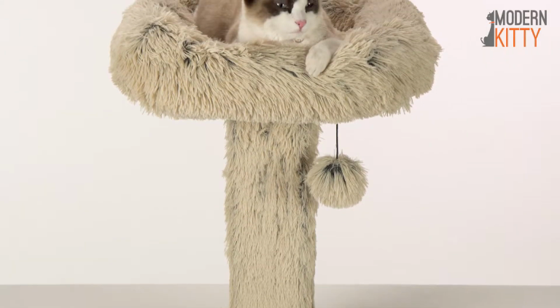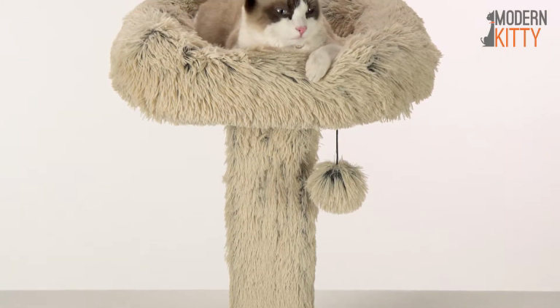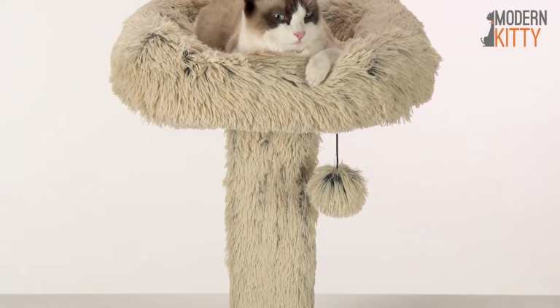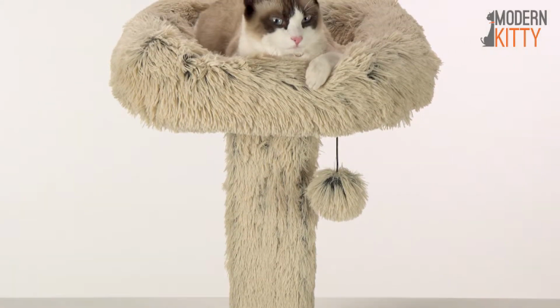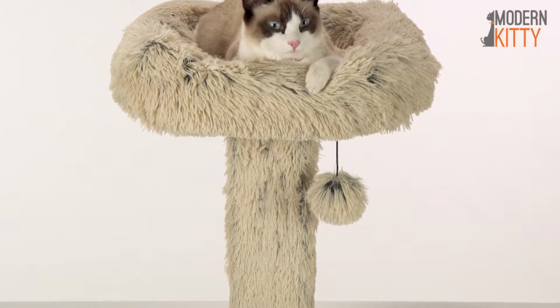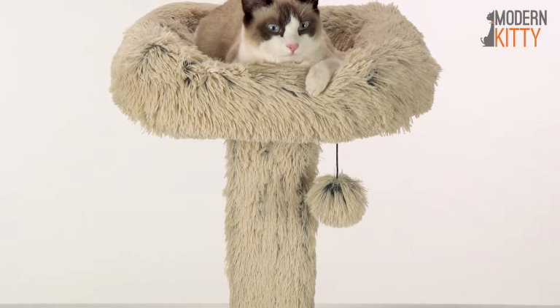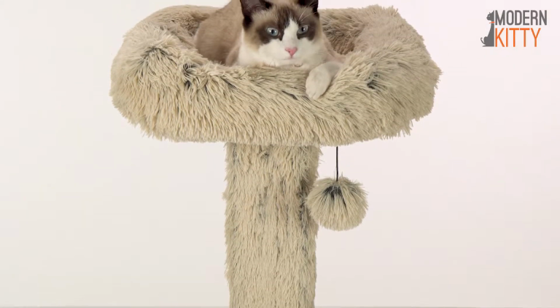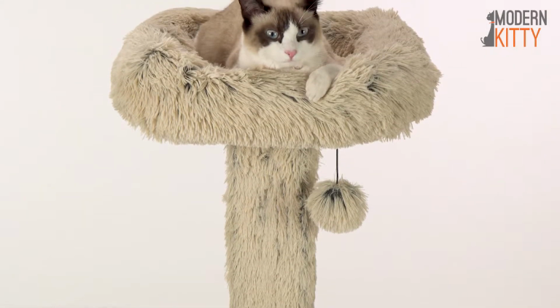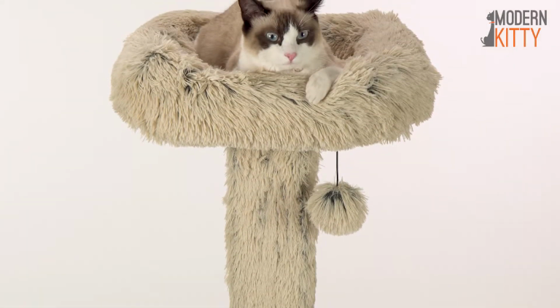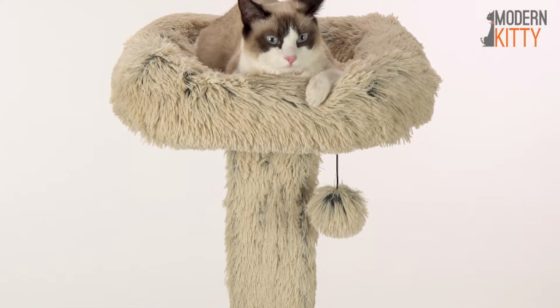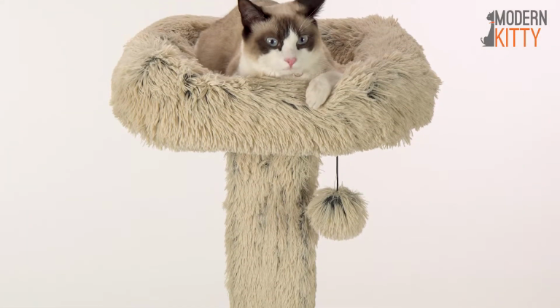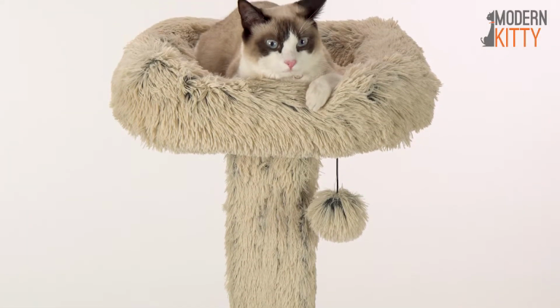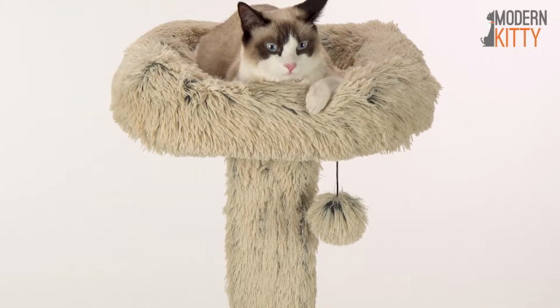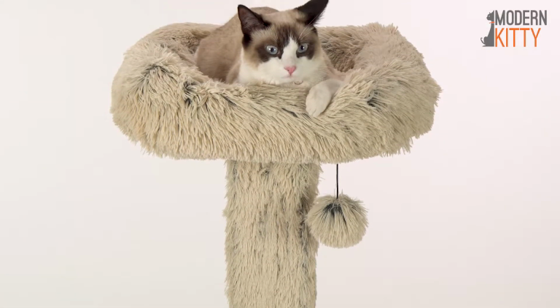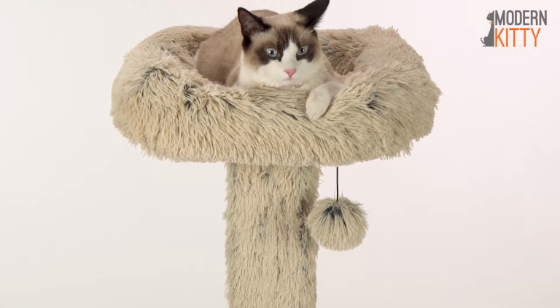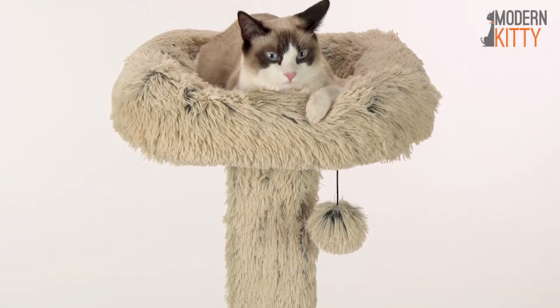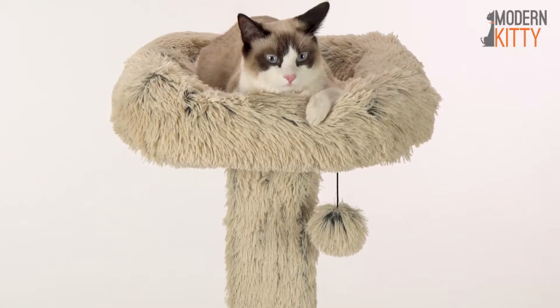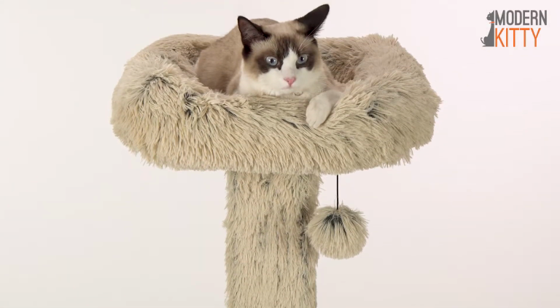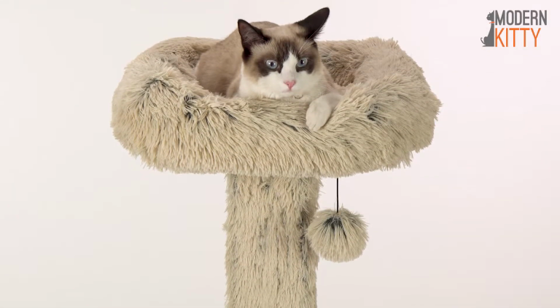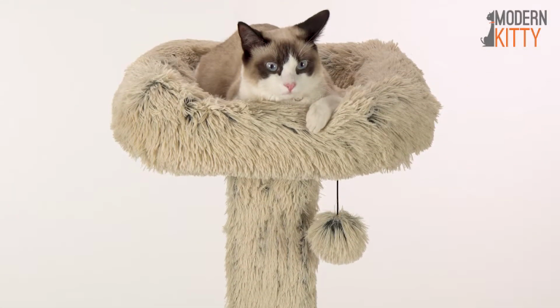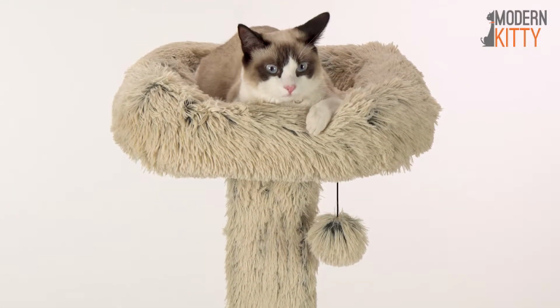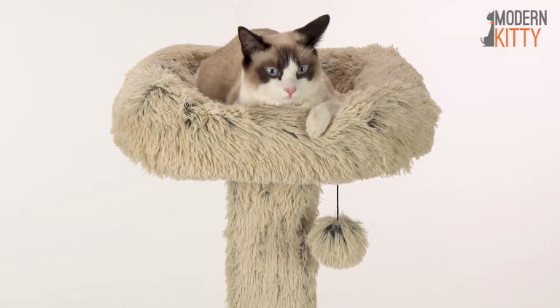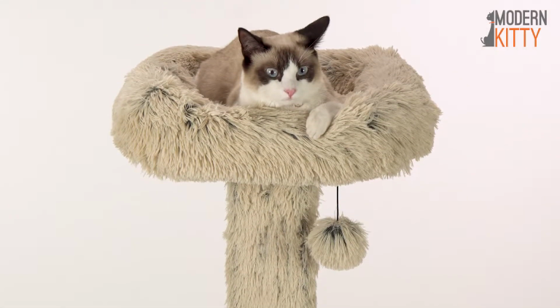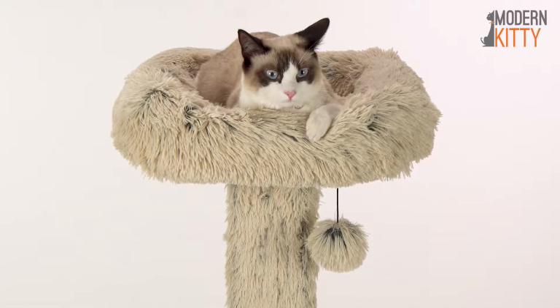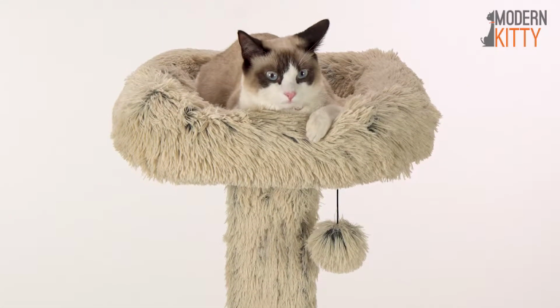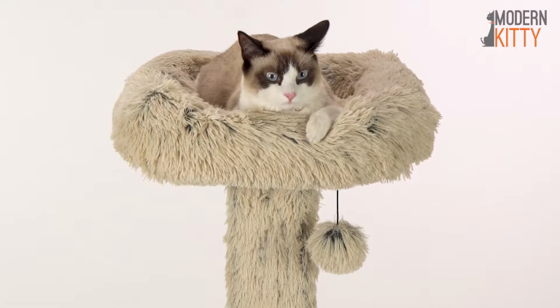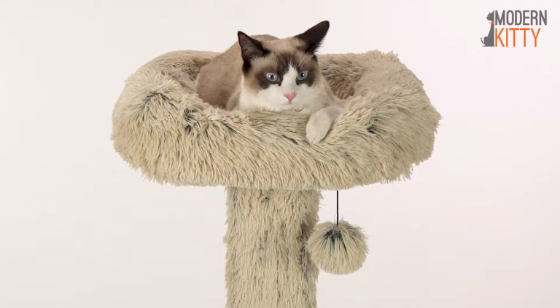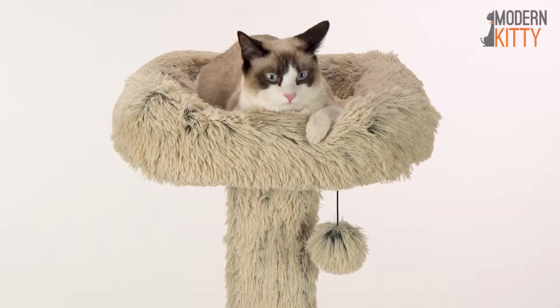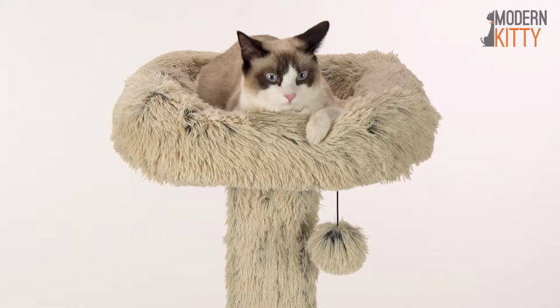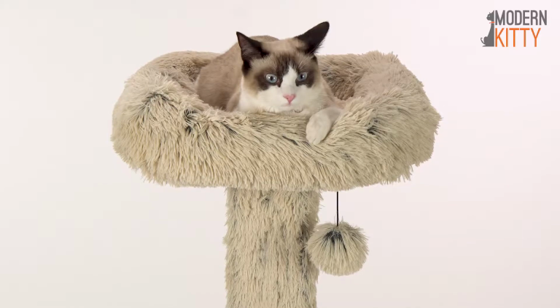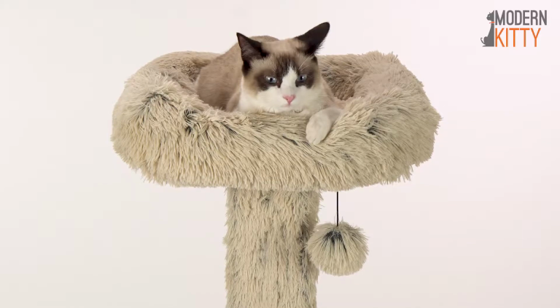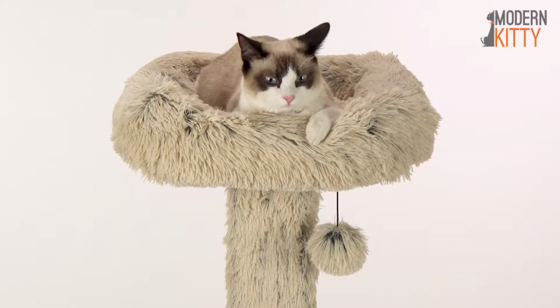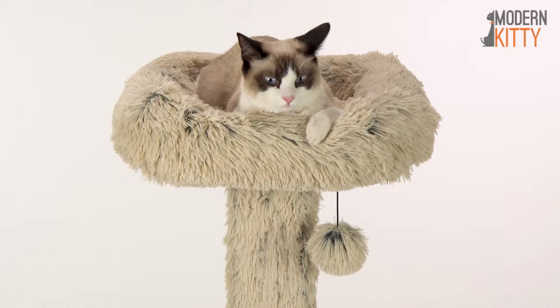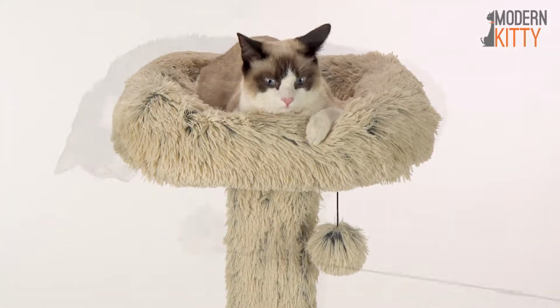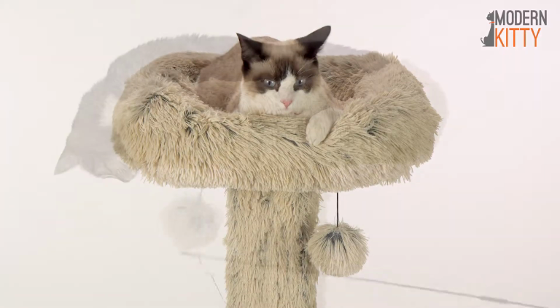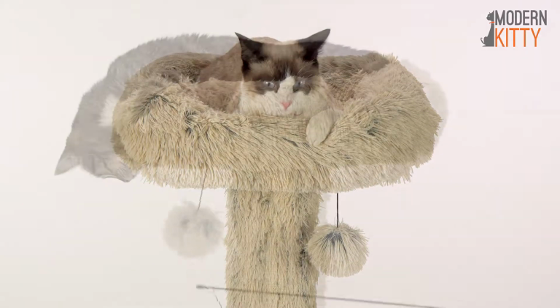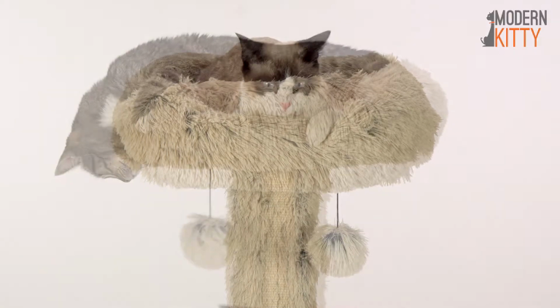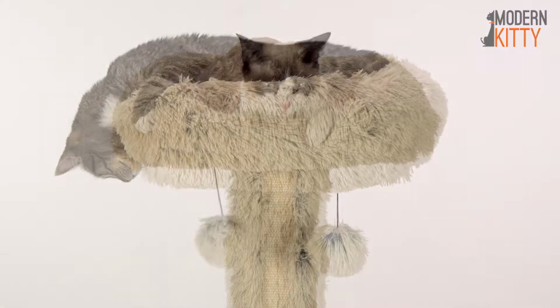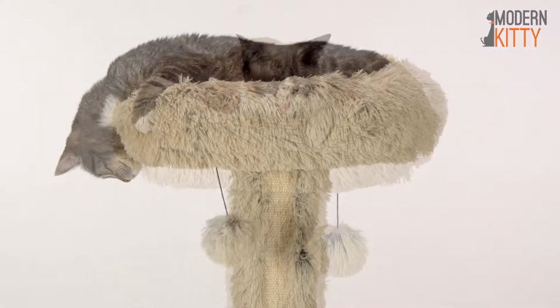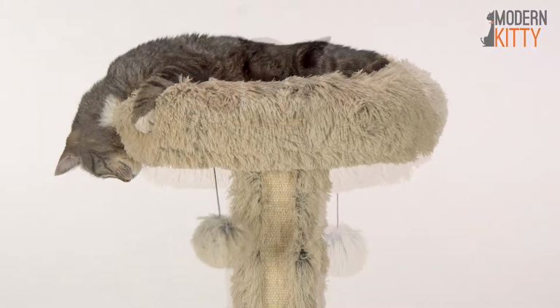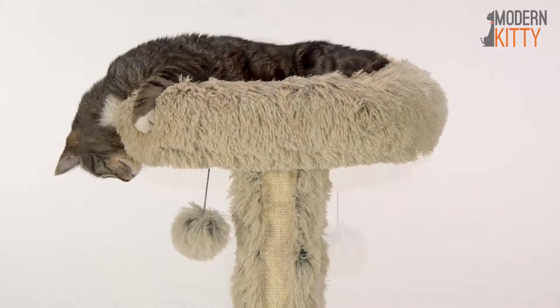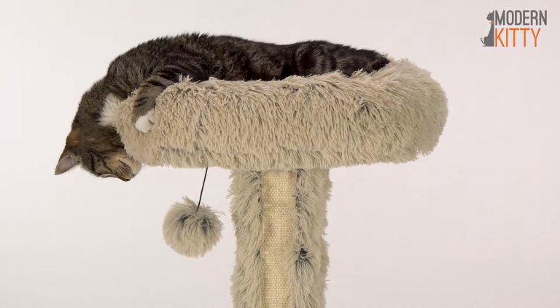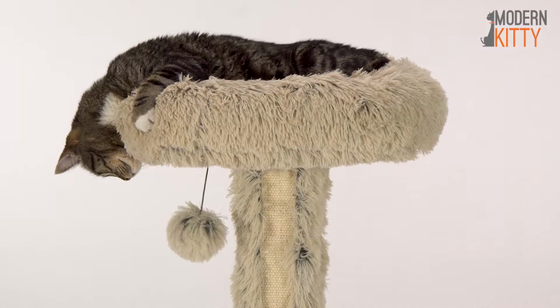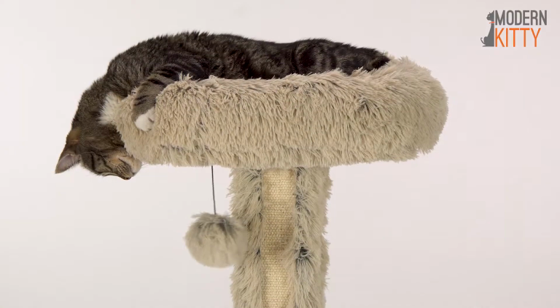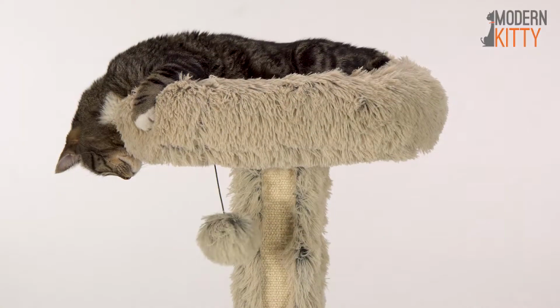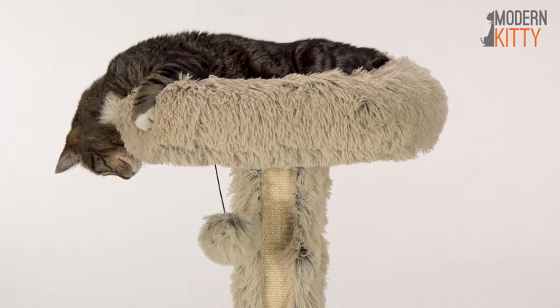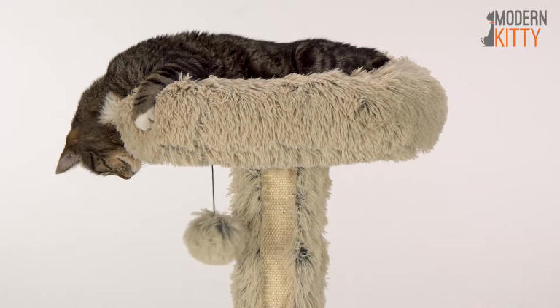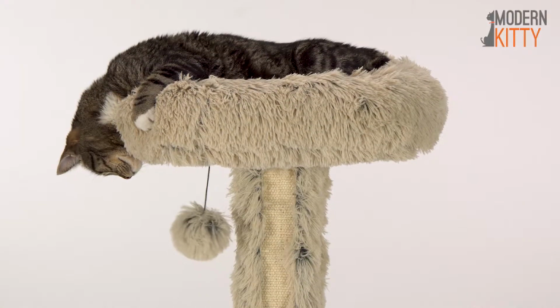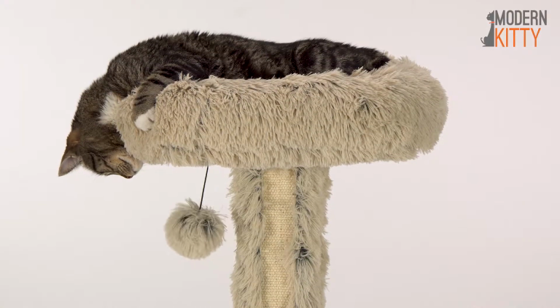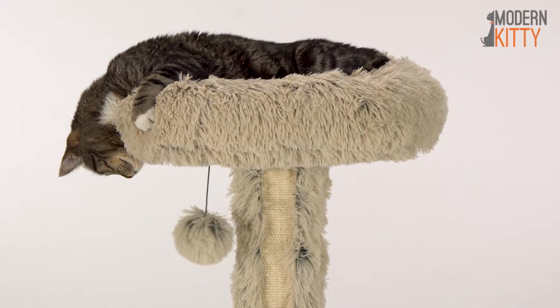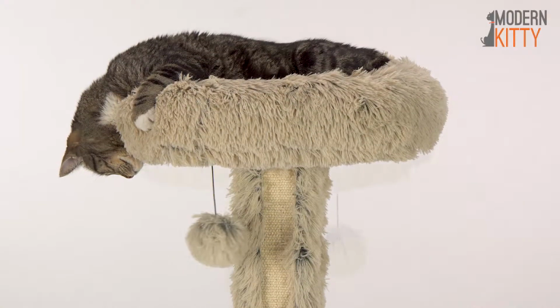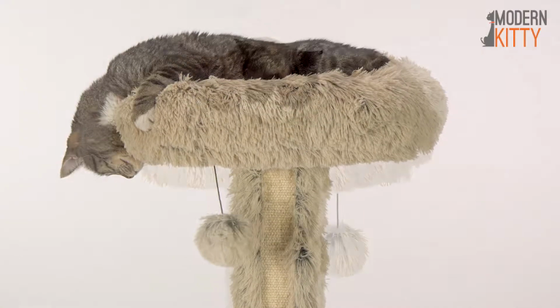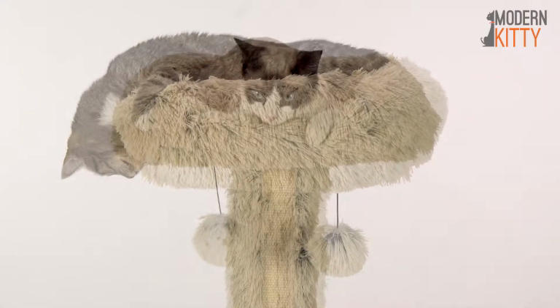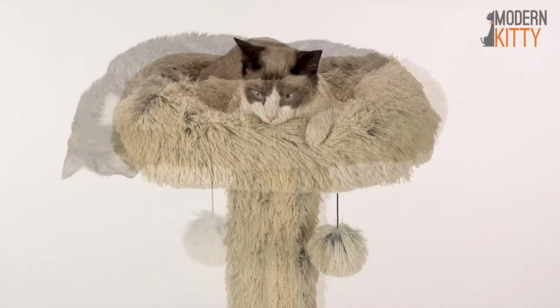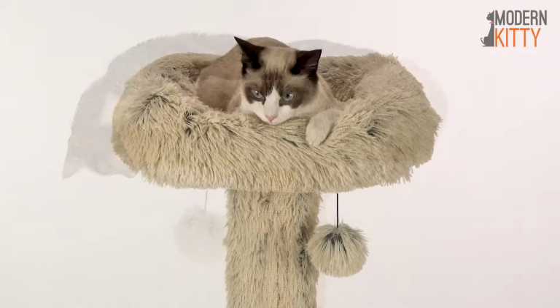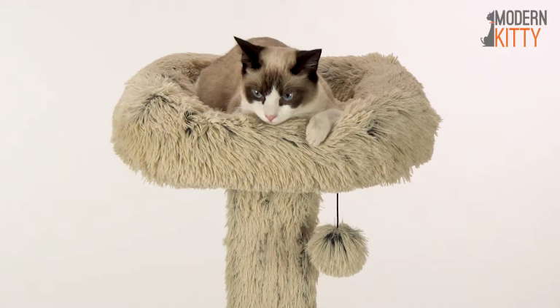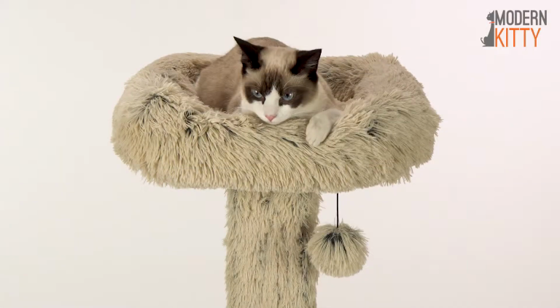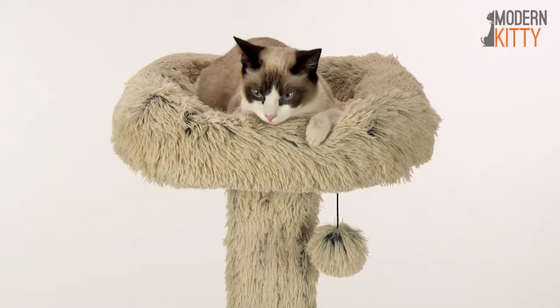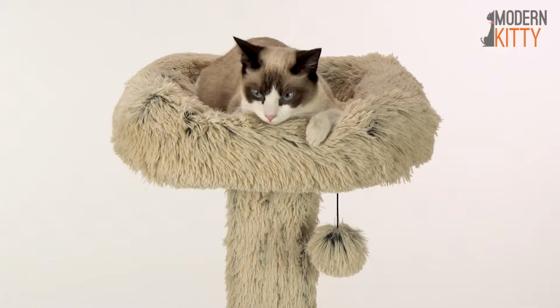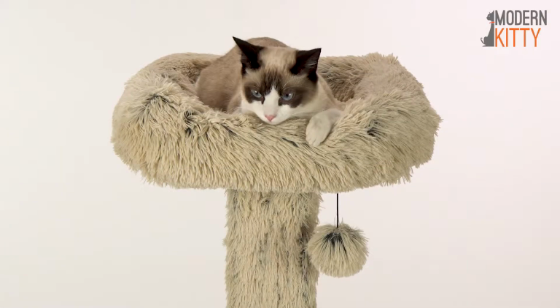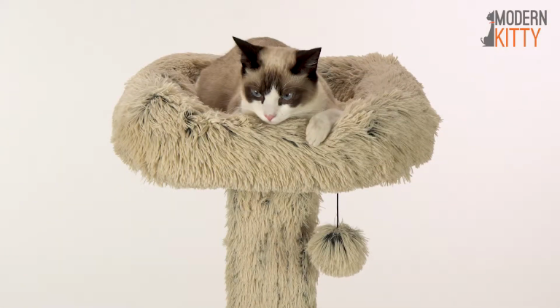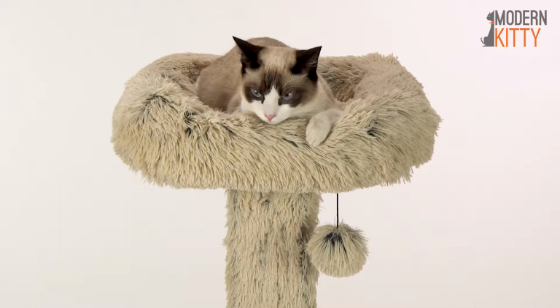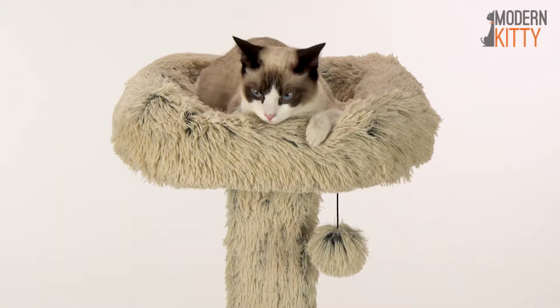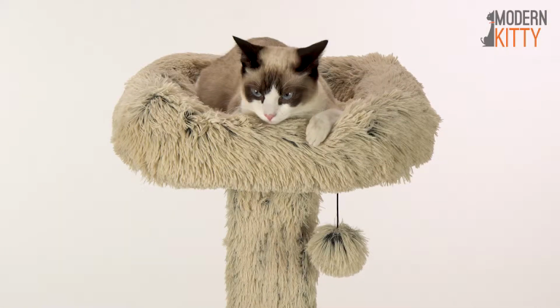The CatPost Lounger is a handcrafted accent piece designed to bring play, comfort and style into one unique product.